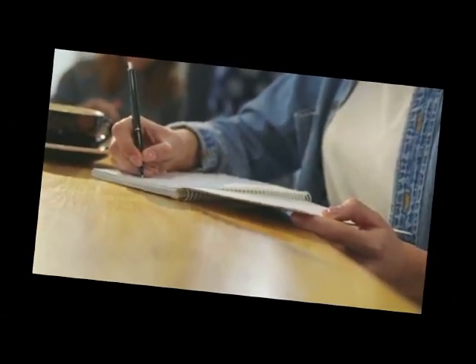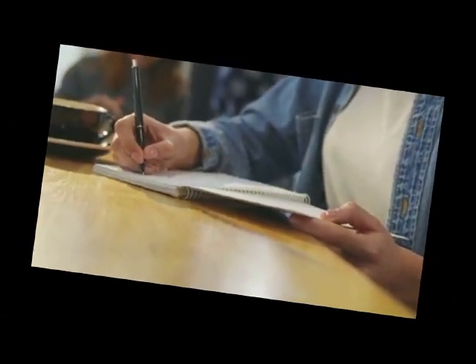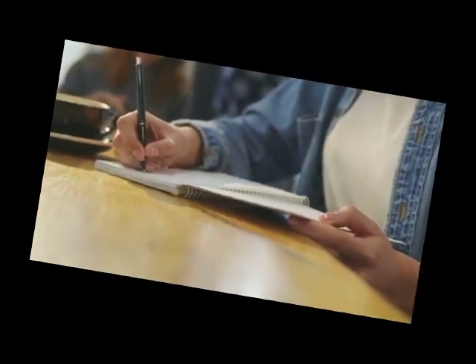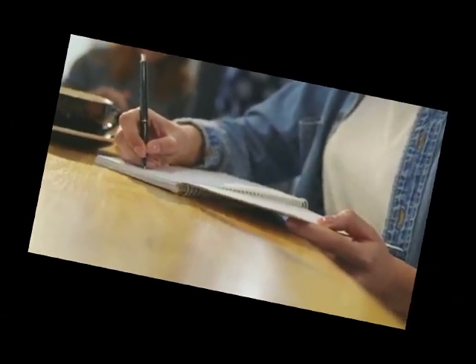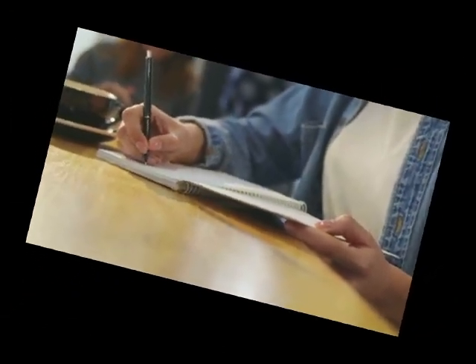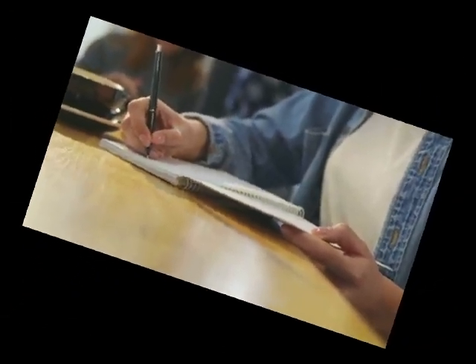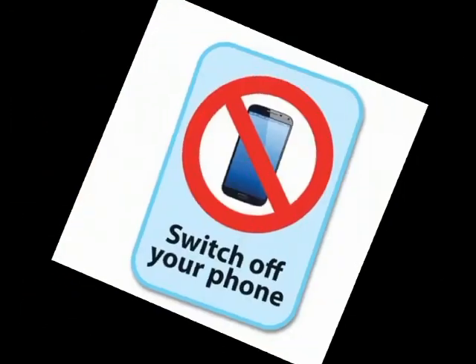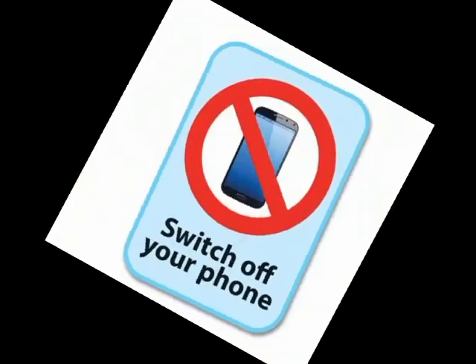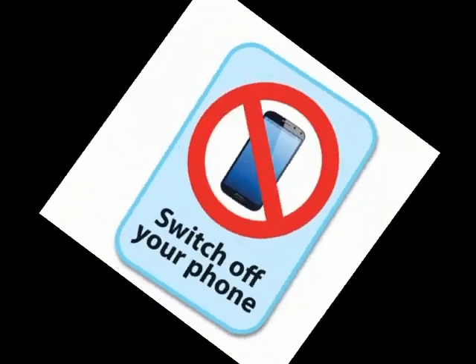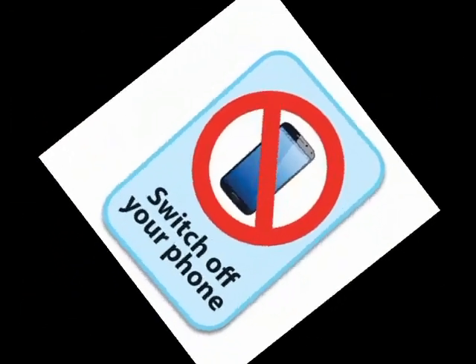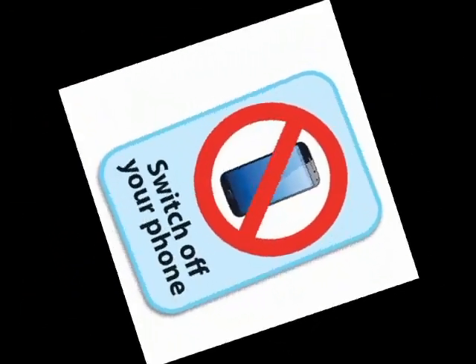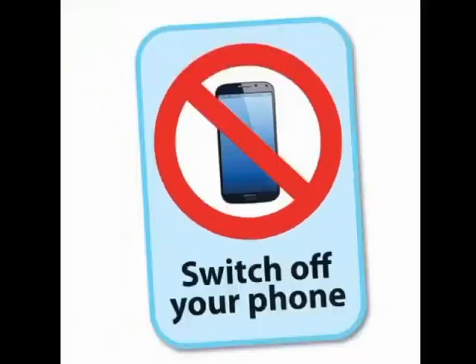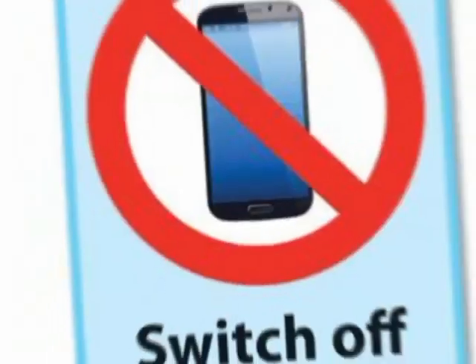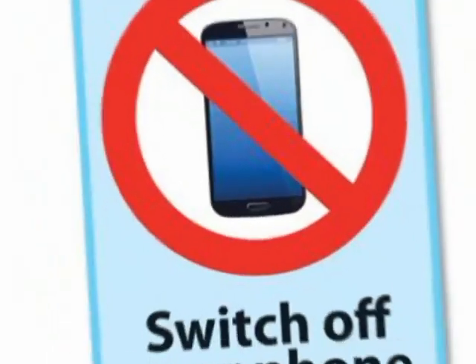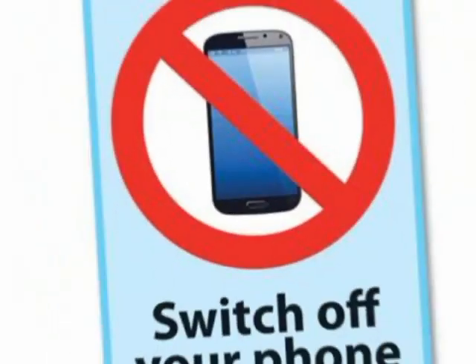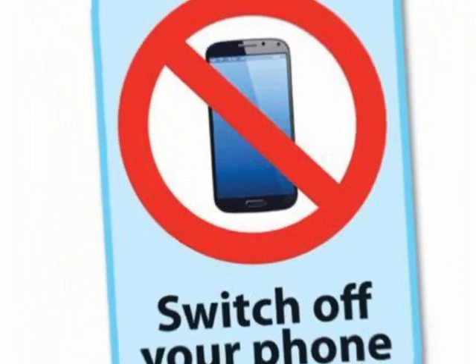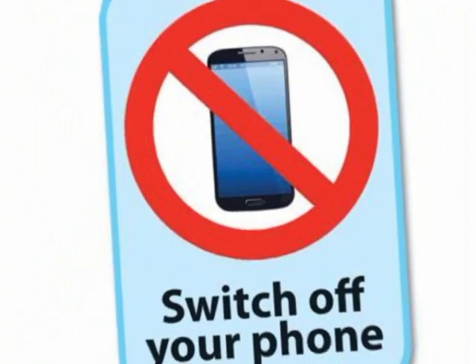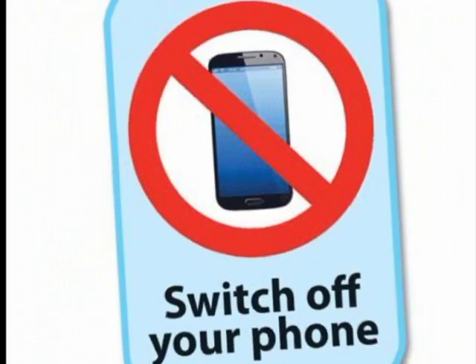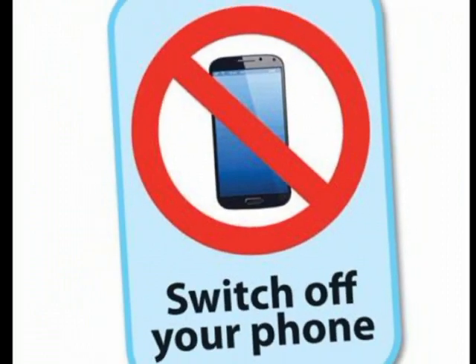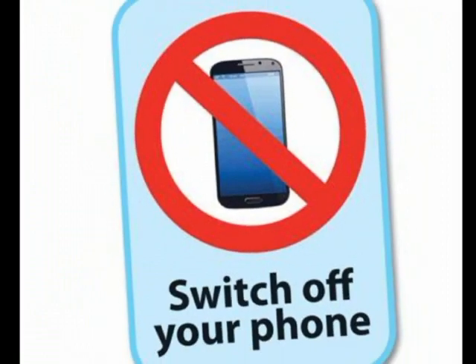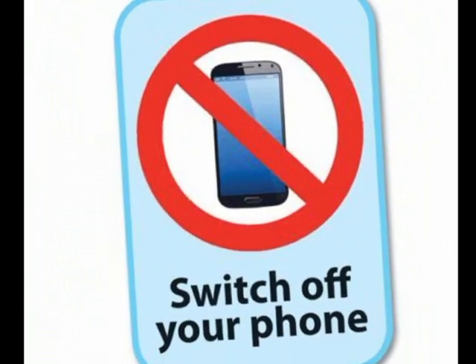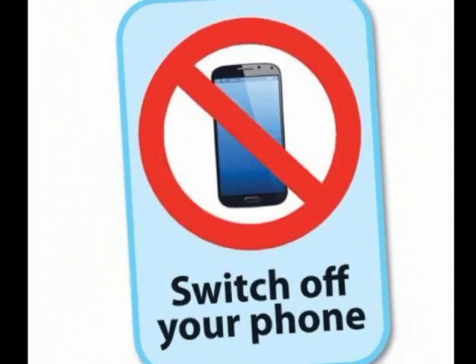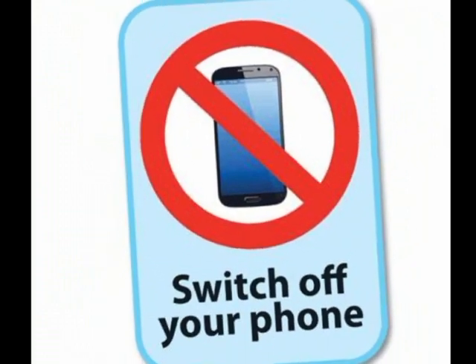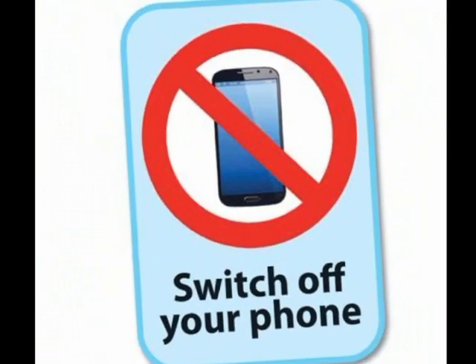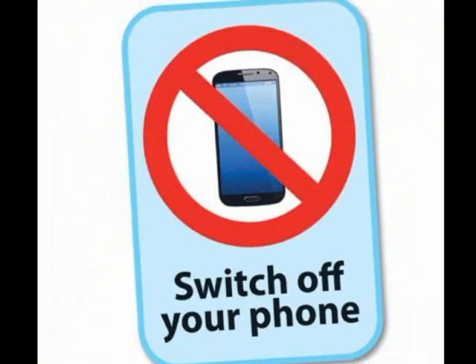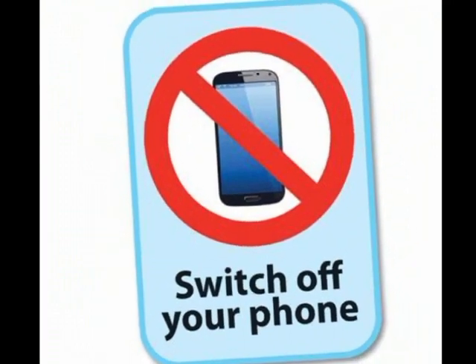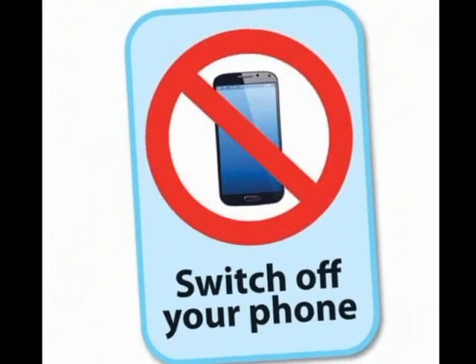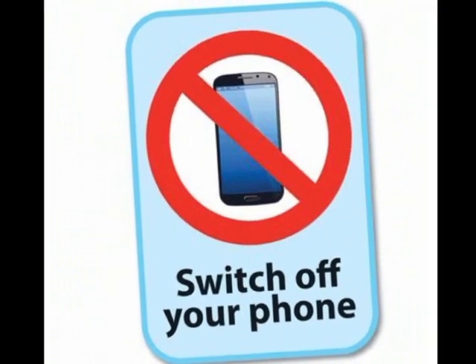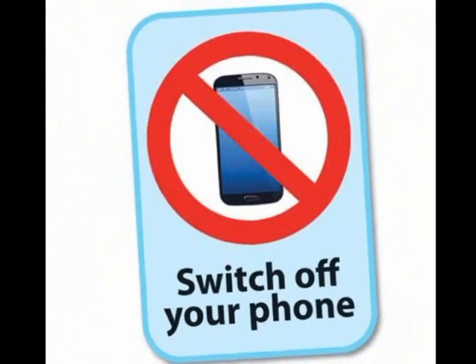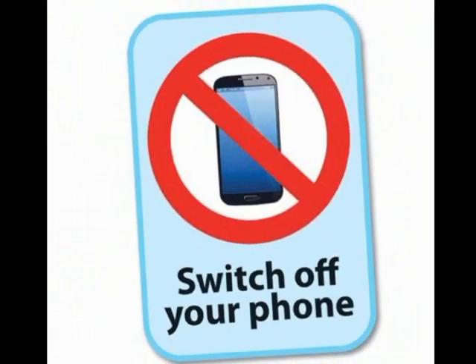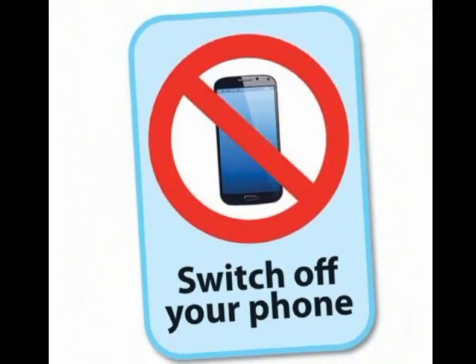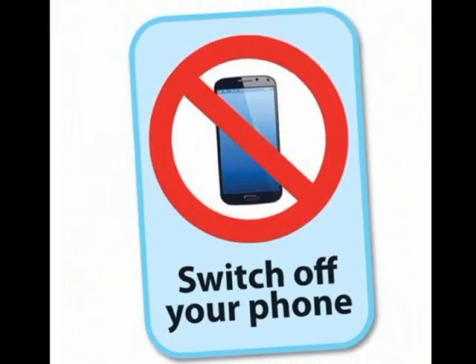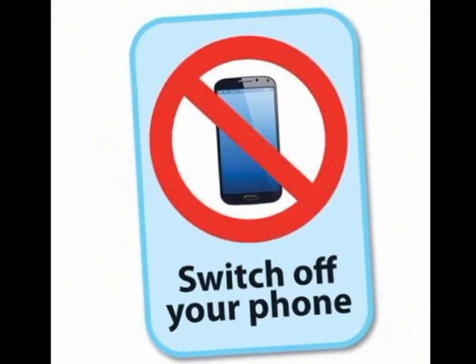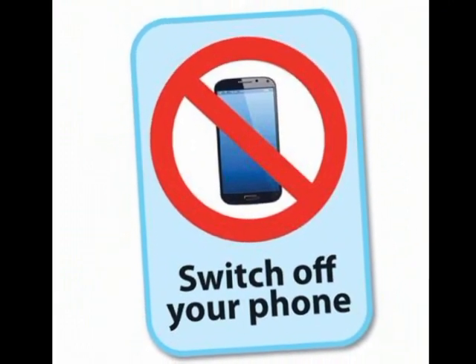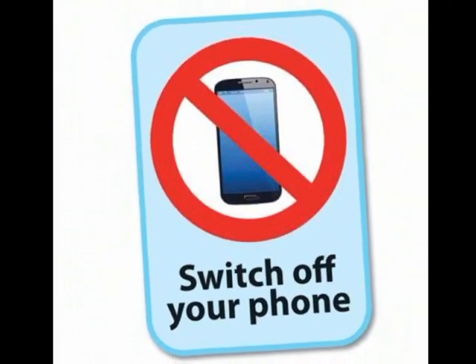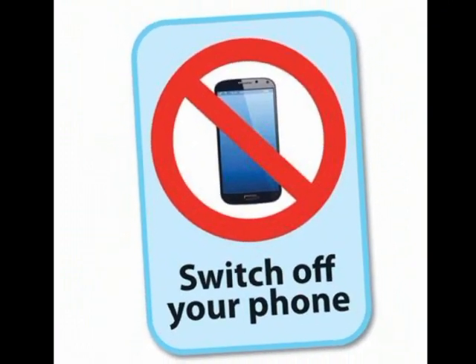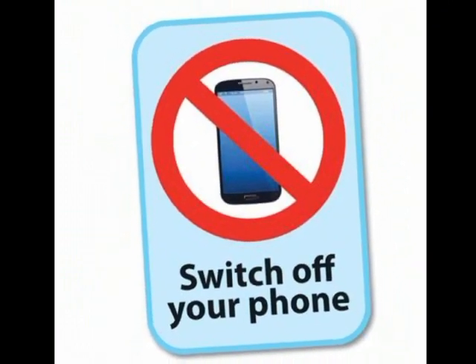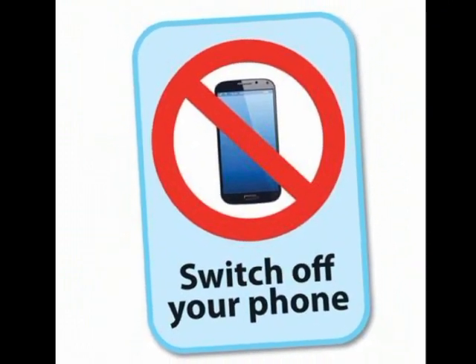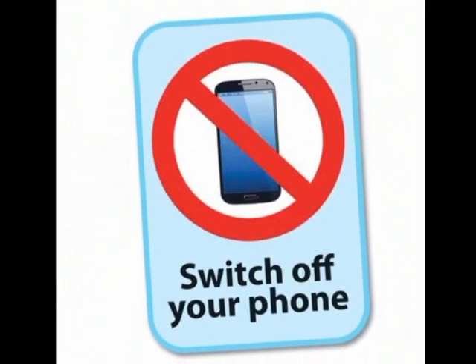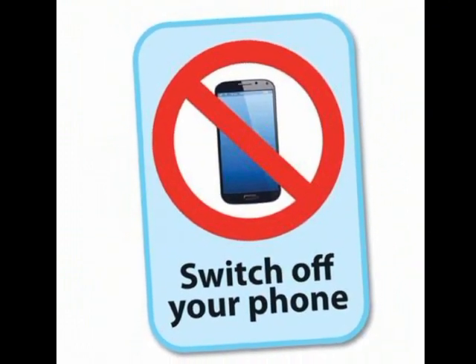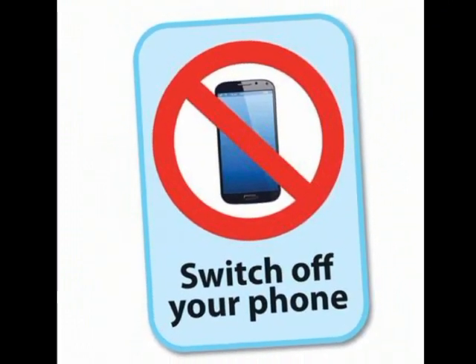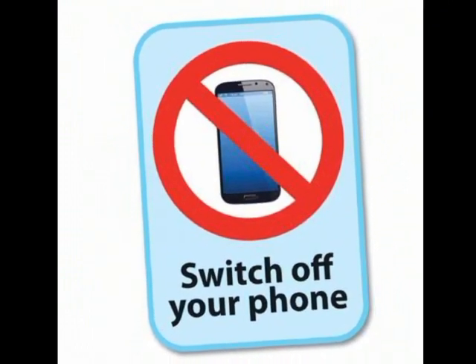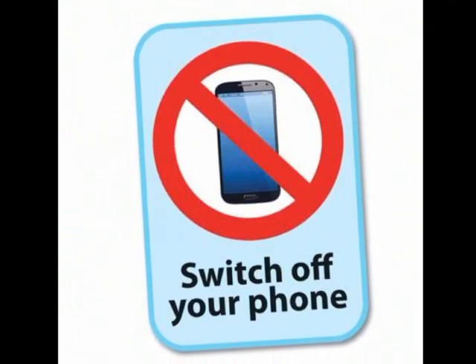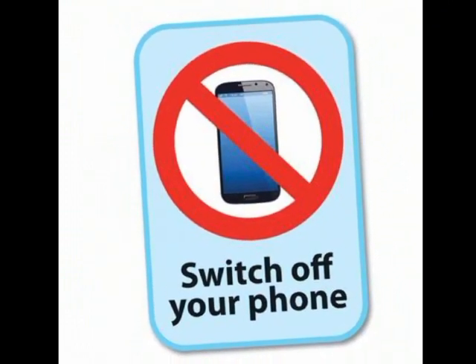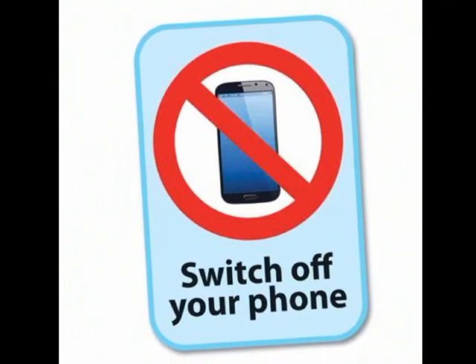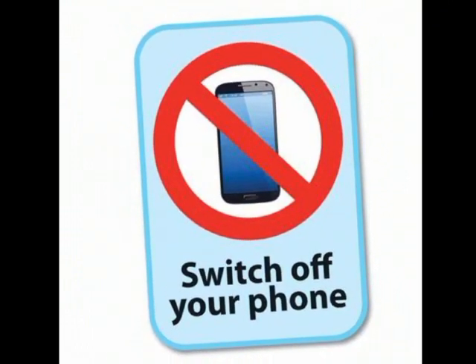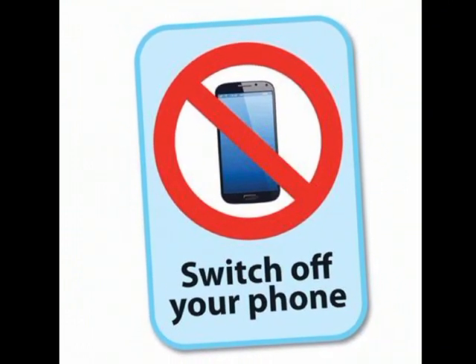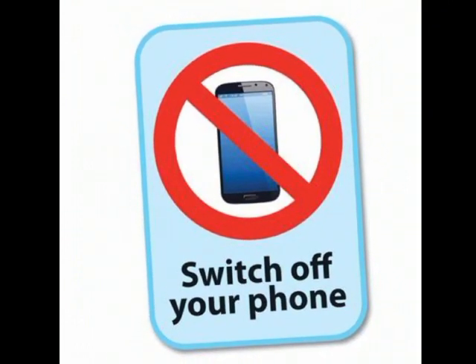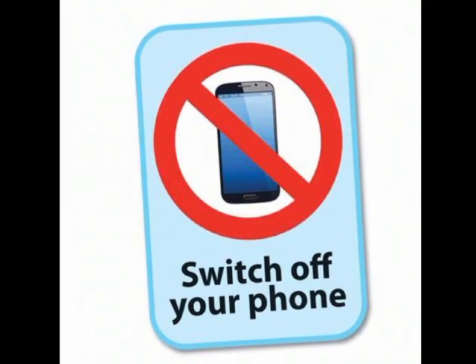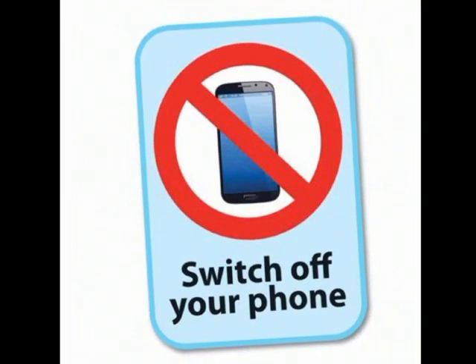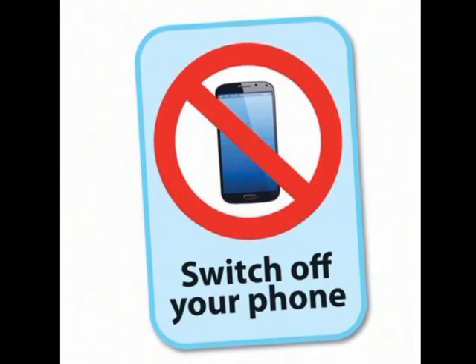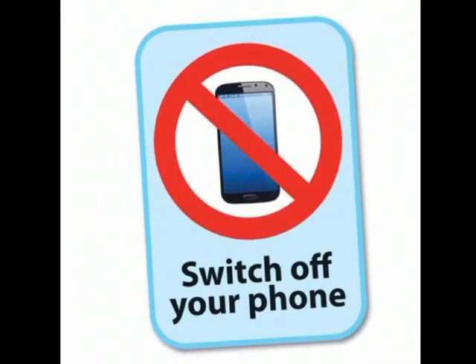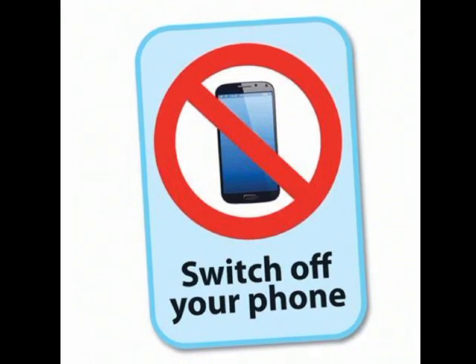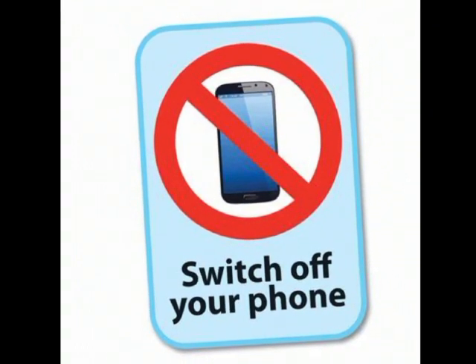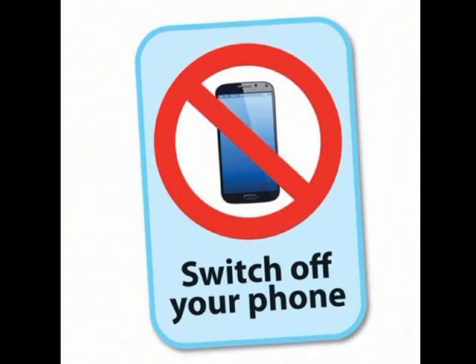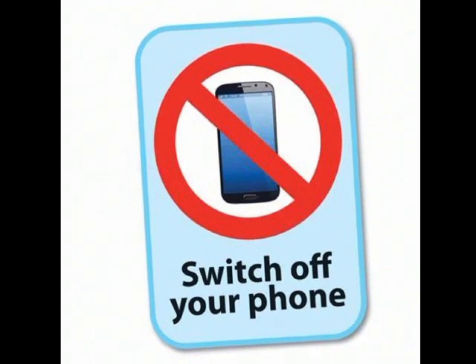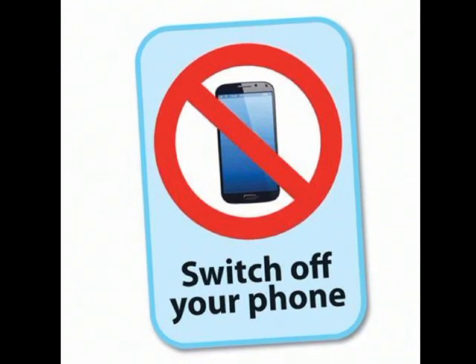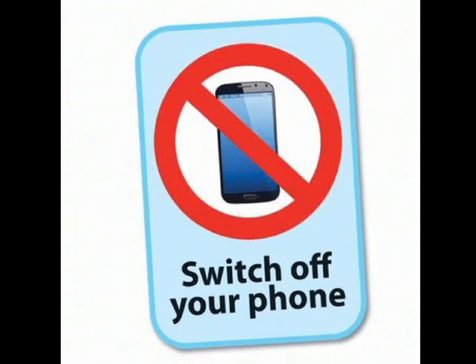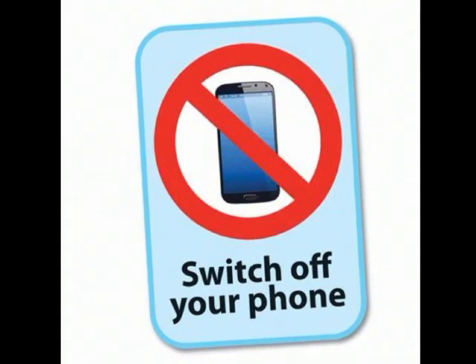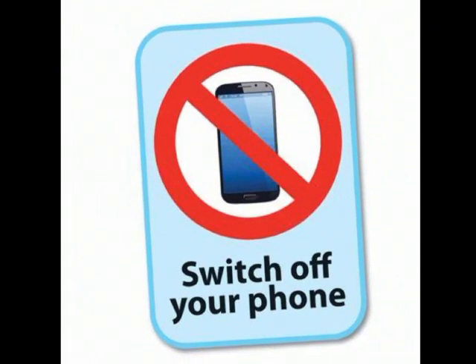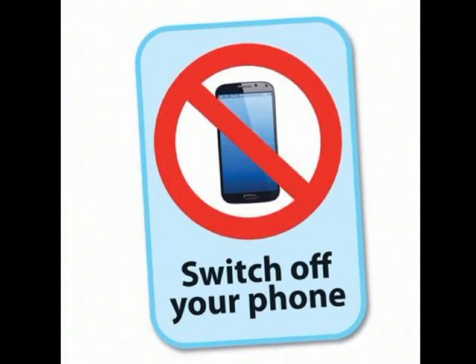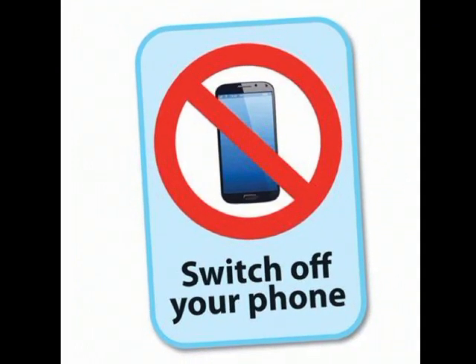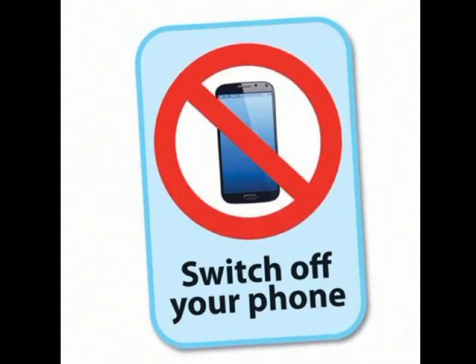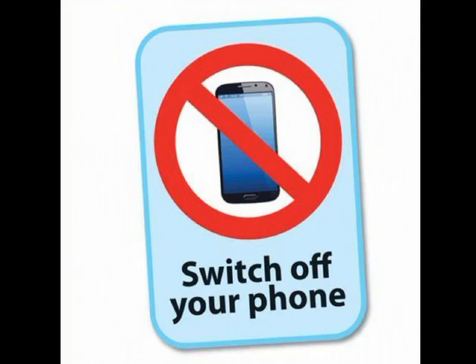Now, turn your mobile off. Turn off your notifications, power off your phone, and keep it to the side so it doesn't distract you.